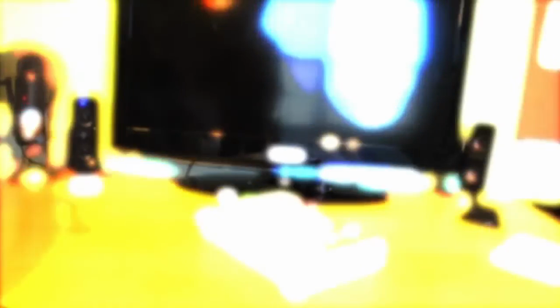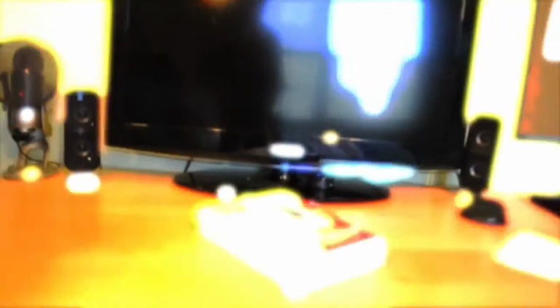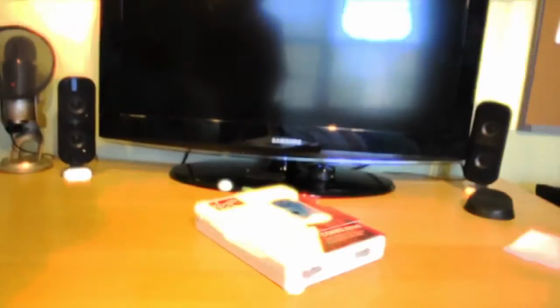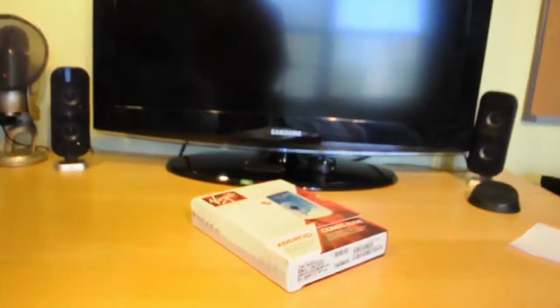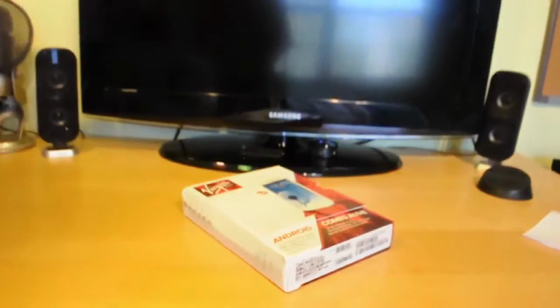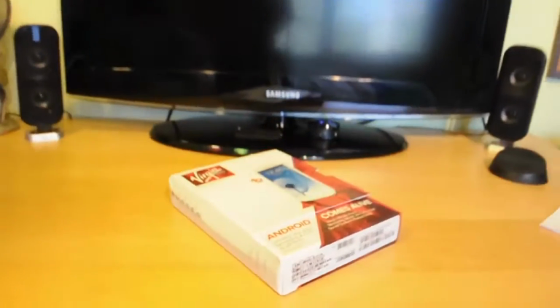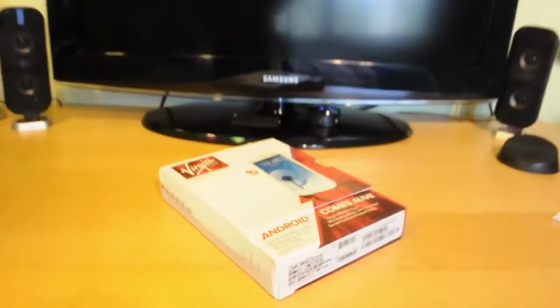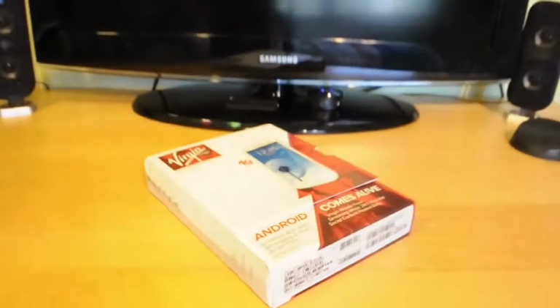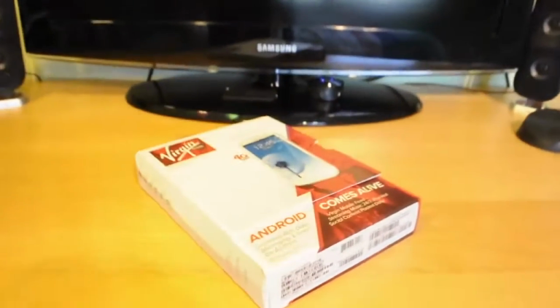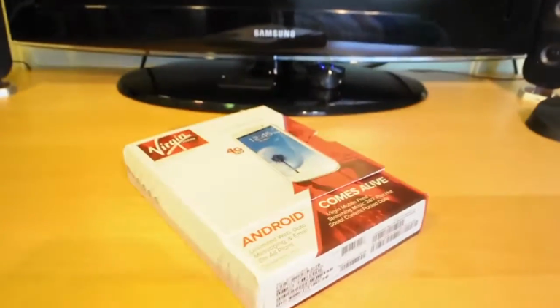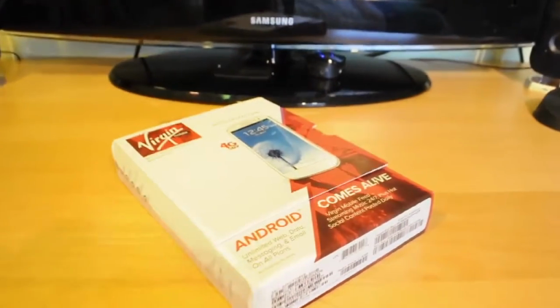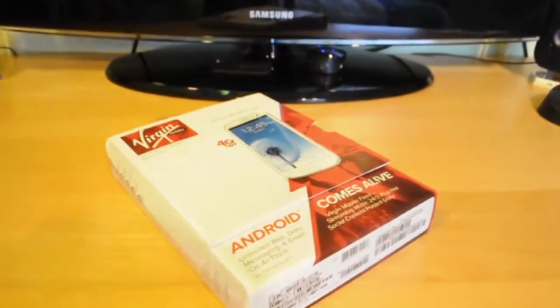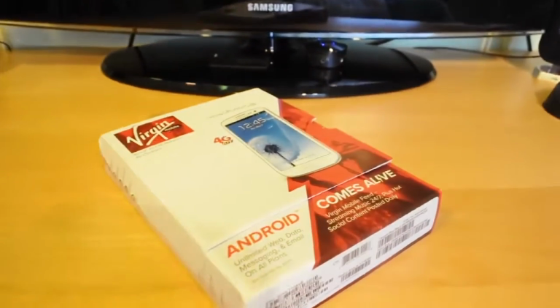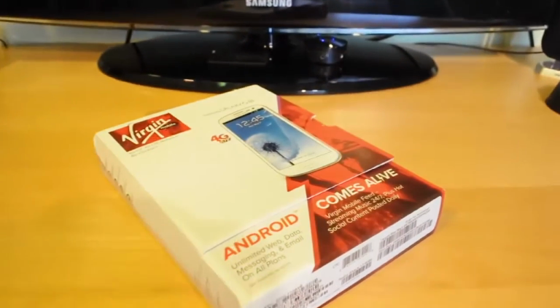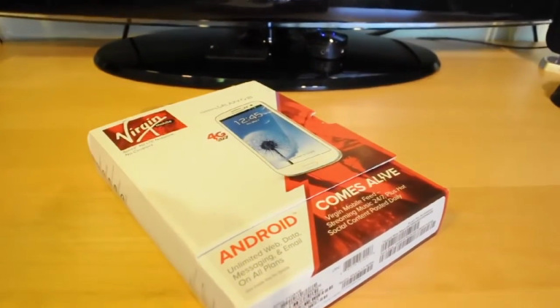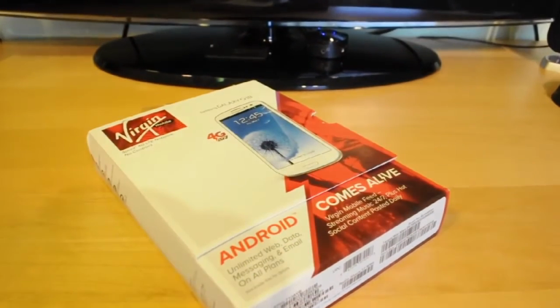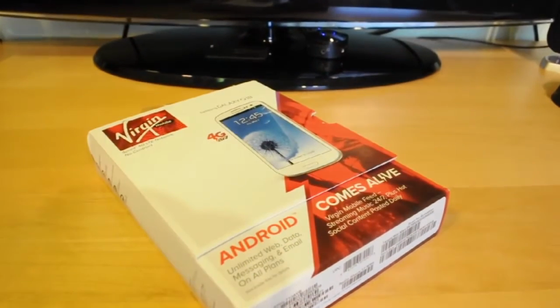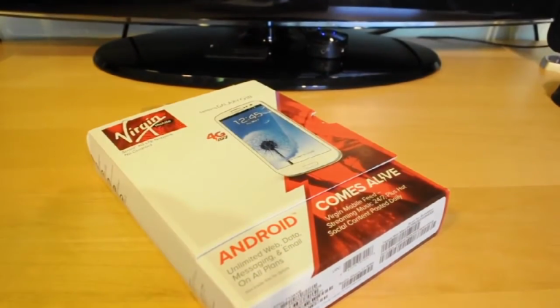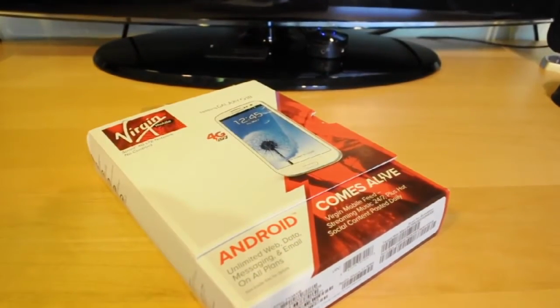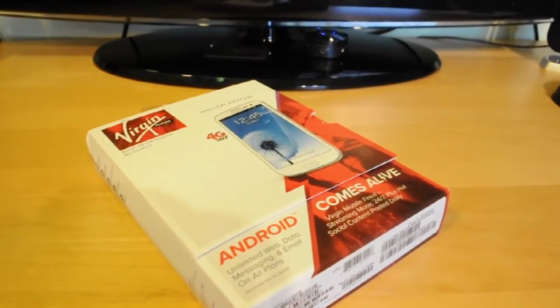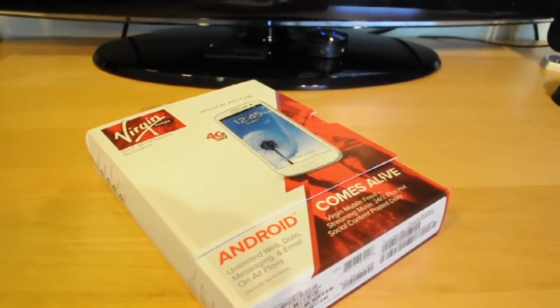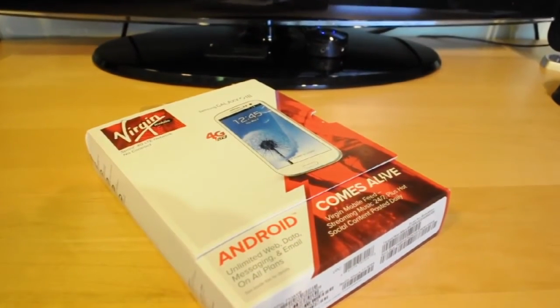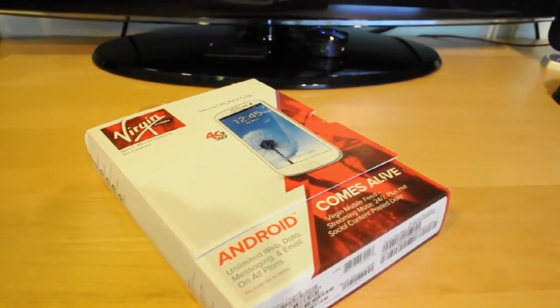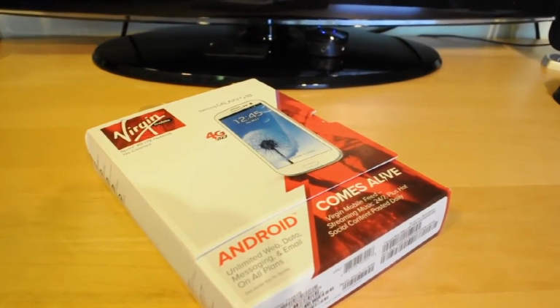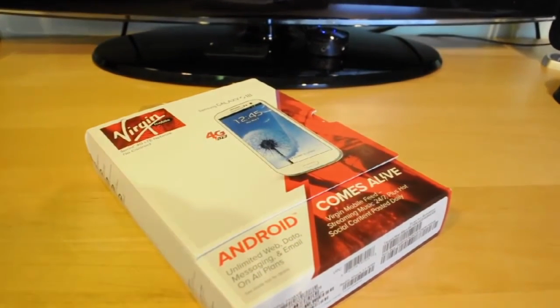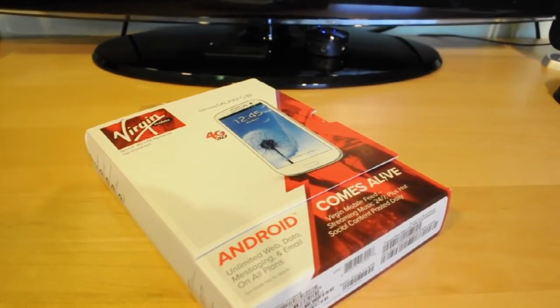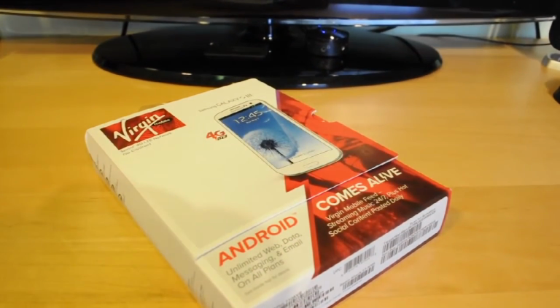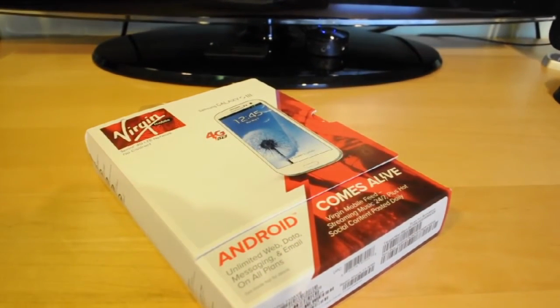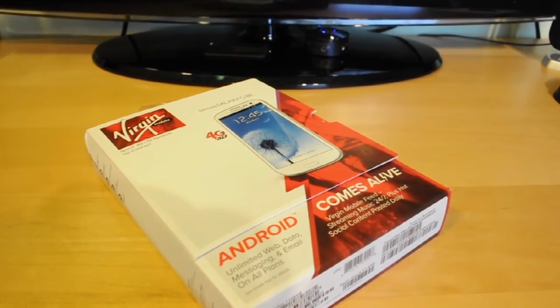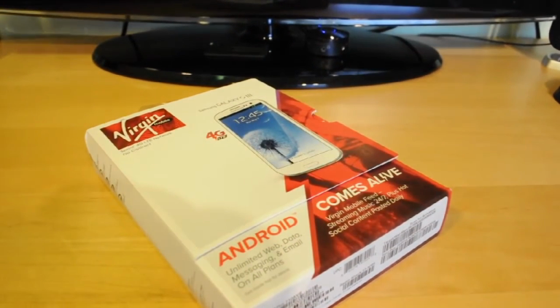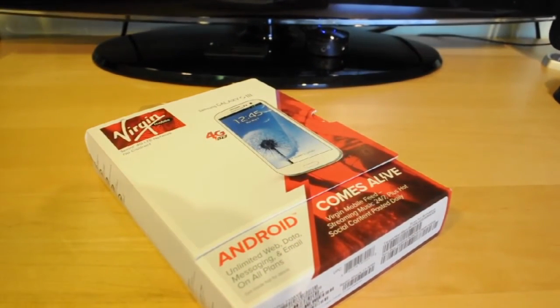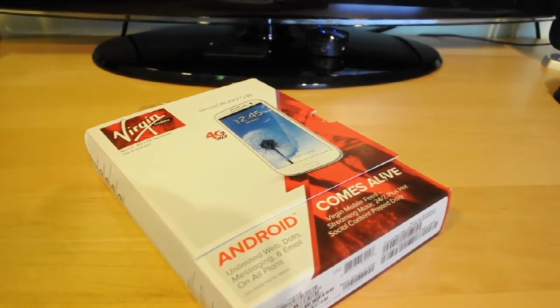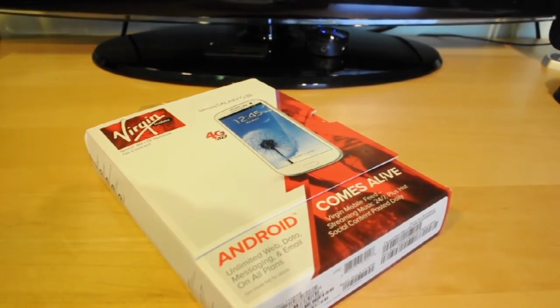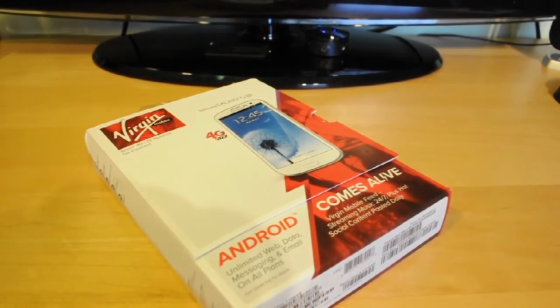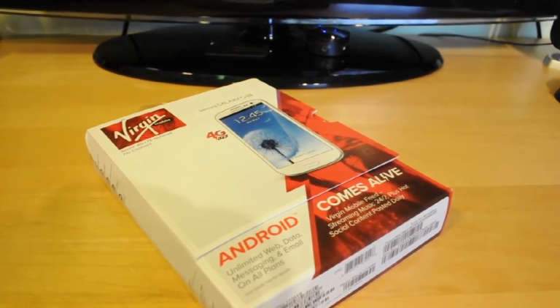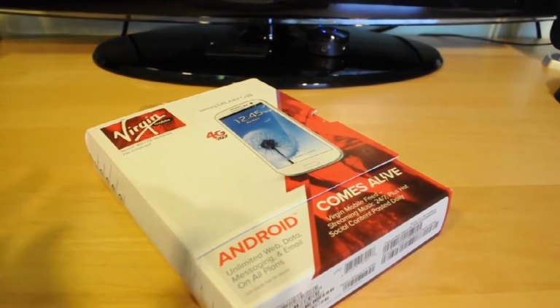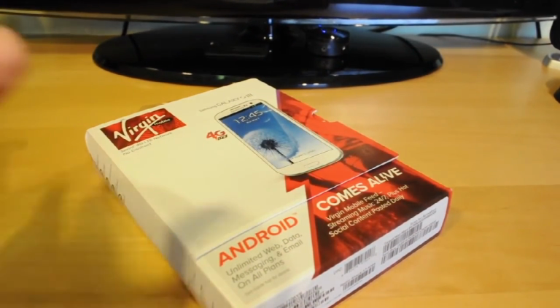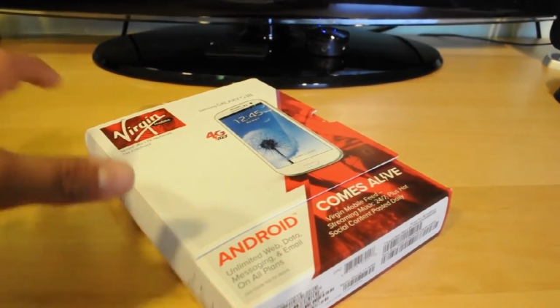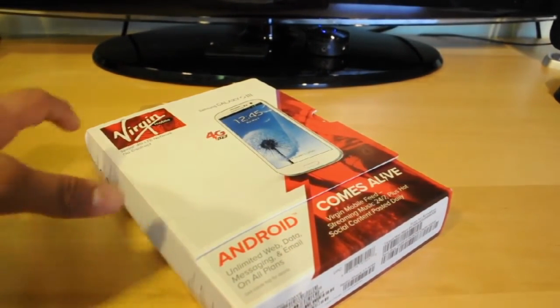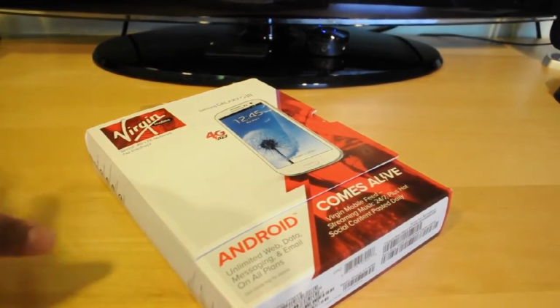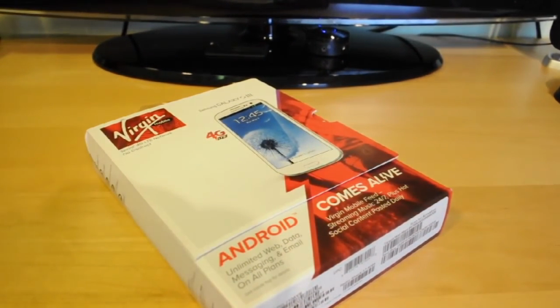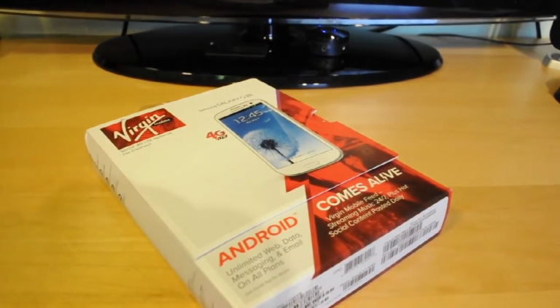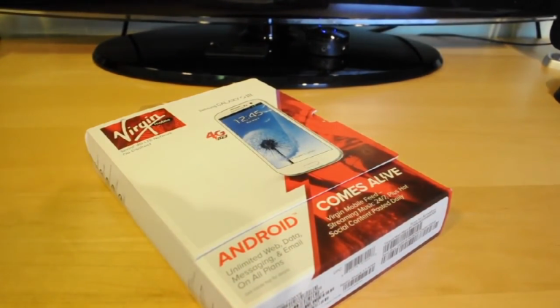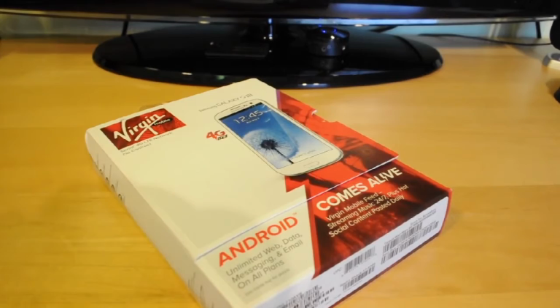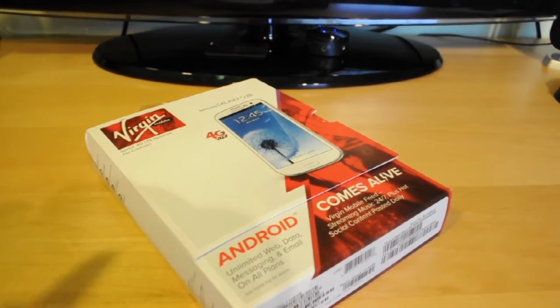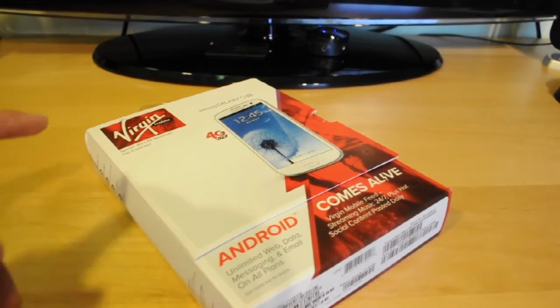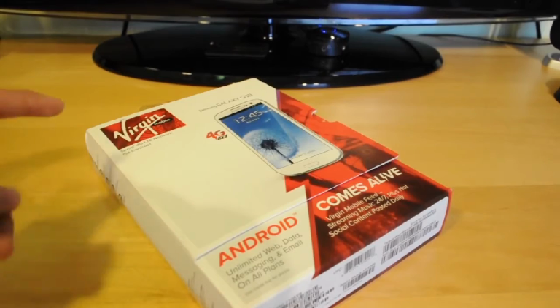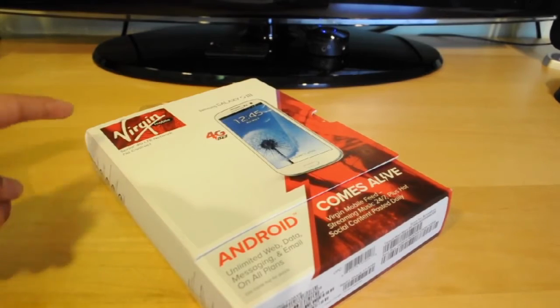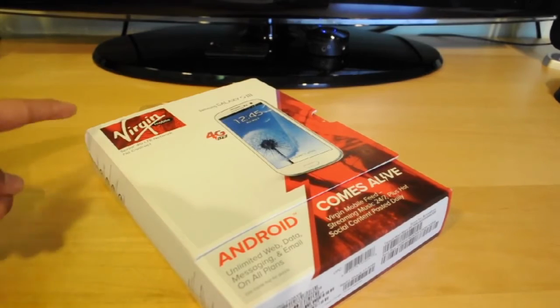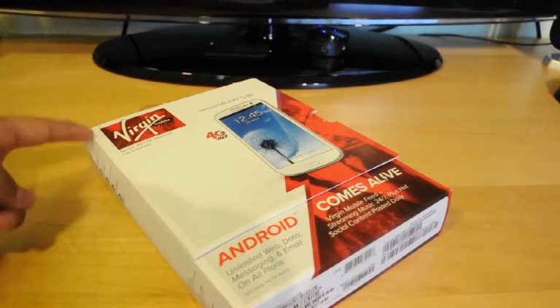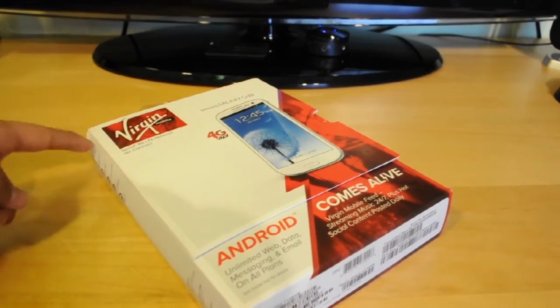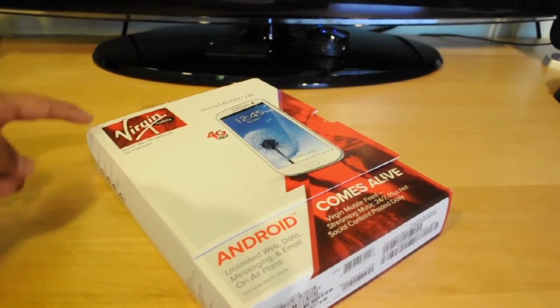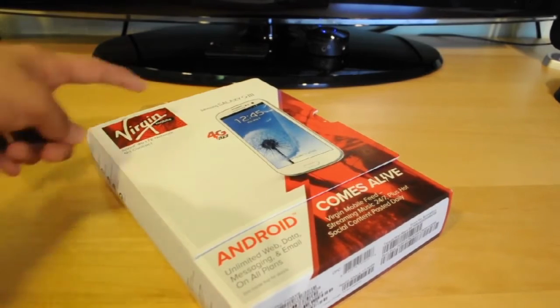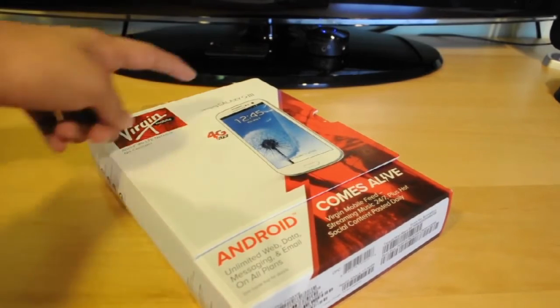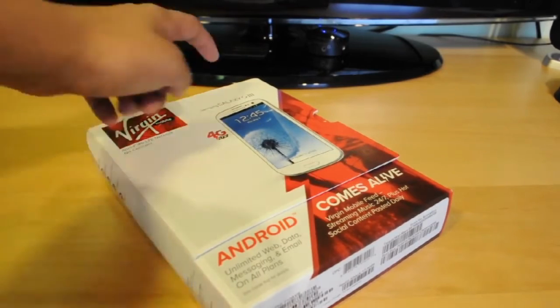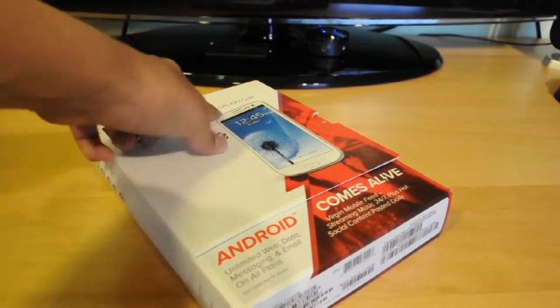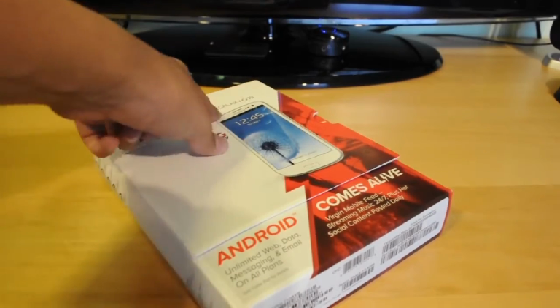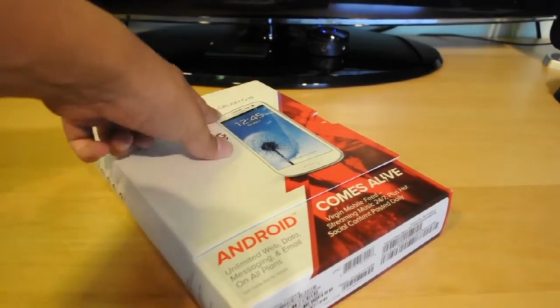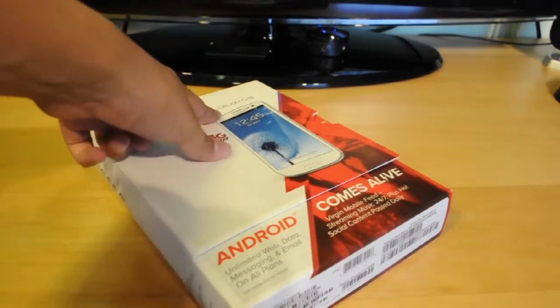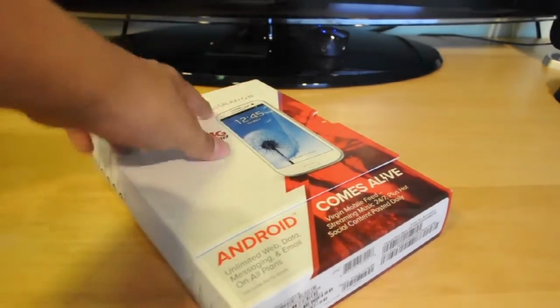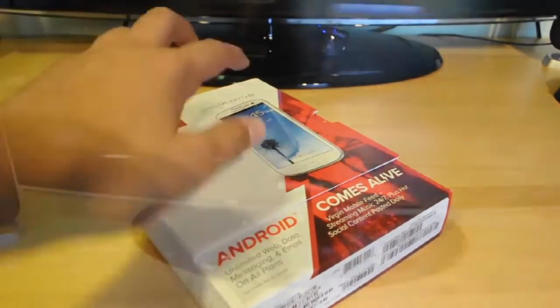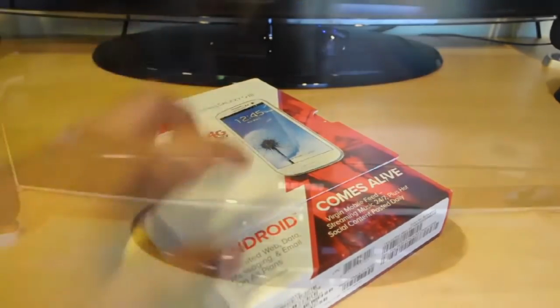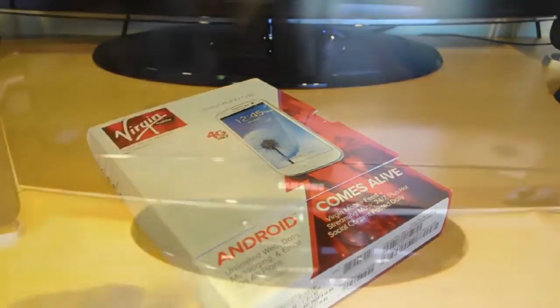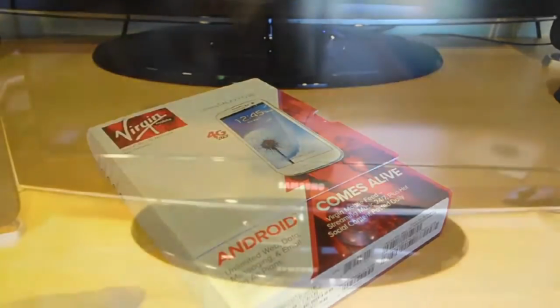Hey guys, what's up, it's Moe here. Today I have the unboxing for you guys of the Samsung Galaxy S3 from Virgin Mobile, so let's get right into it.